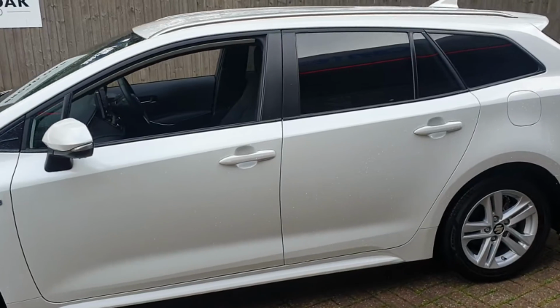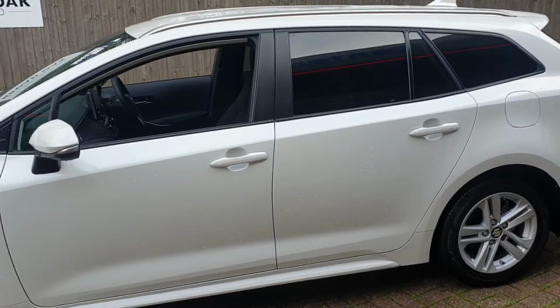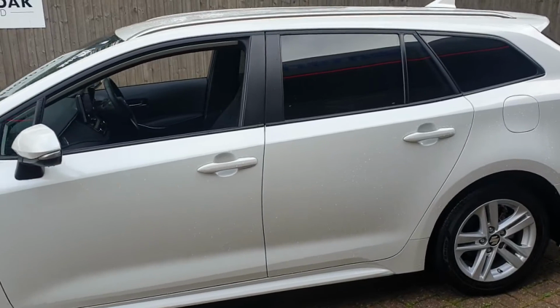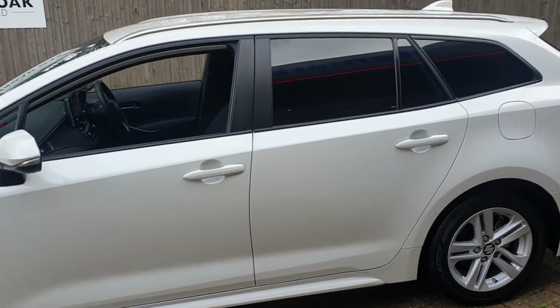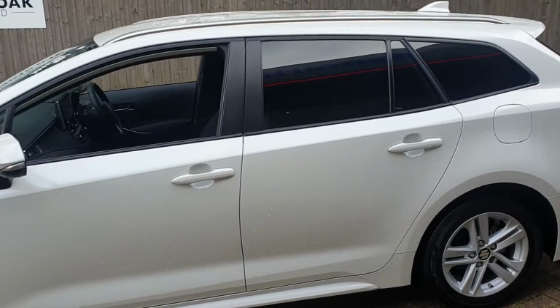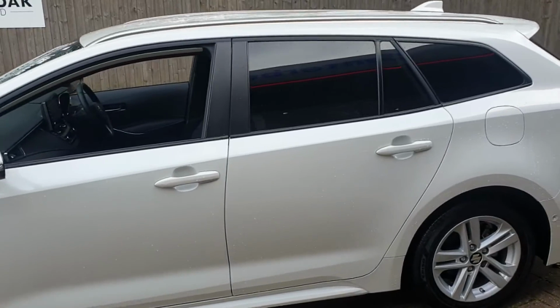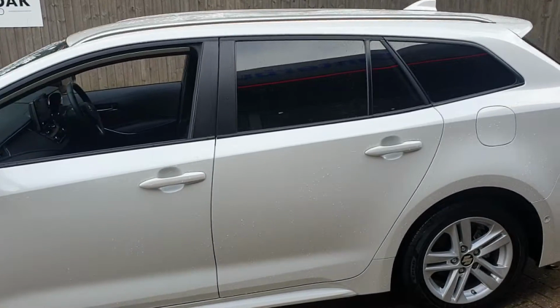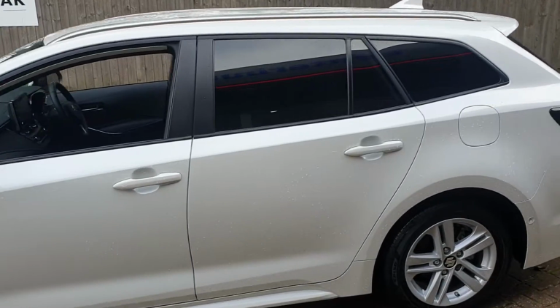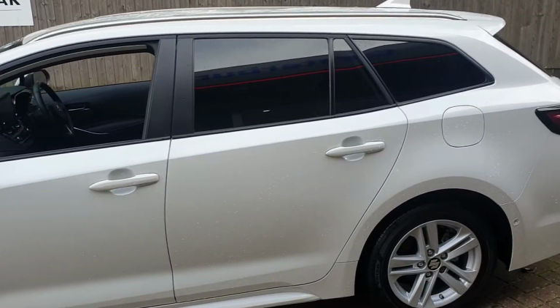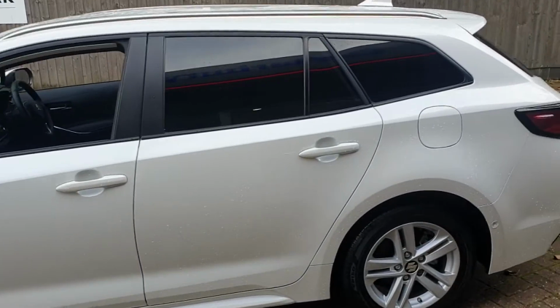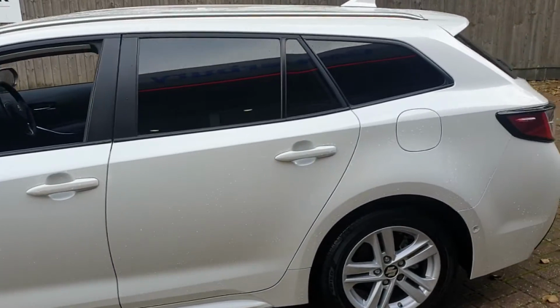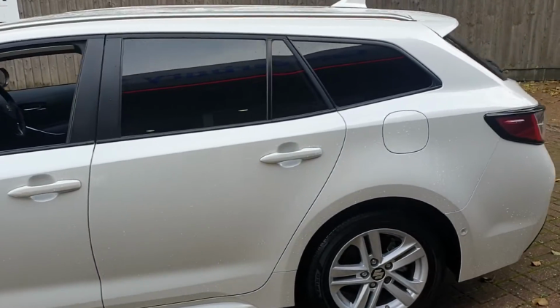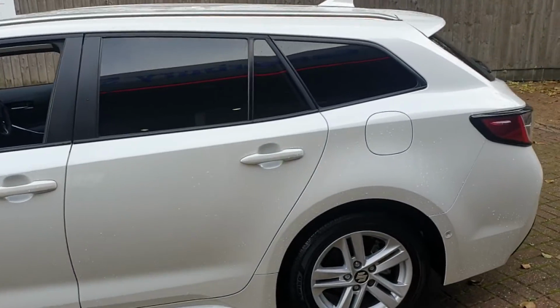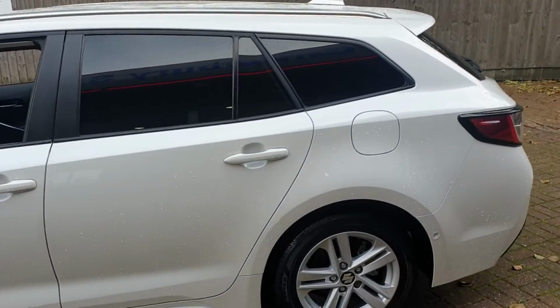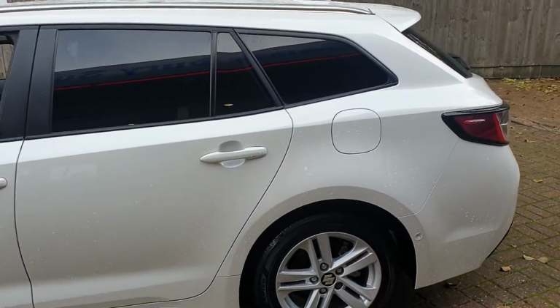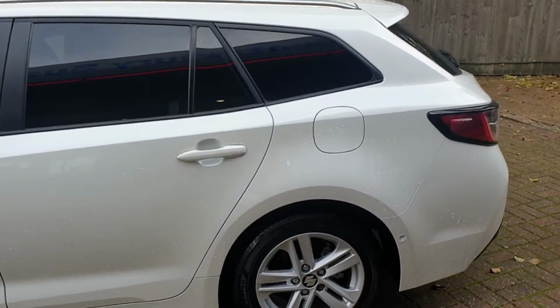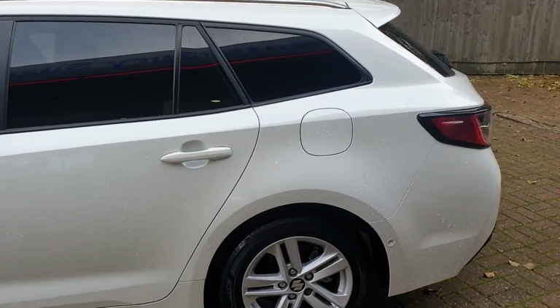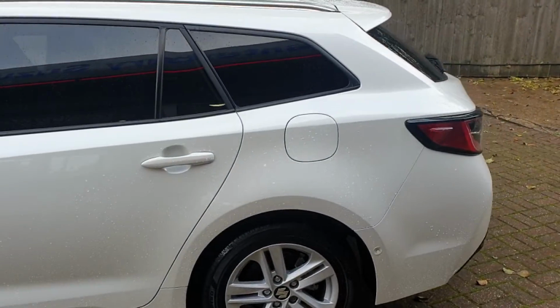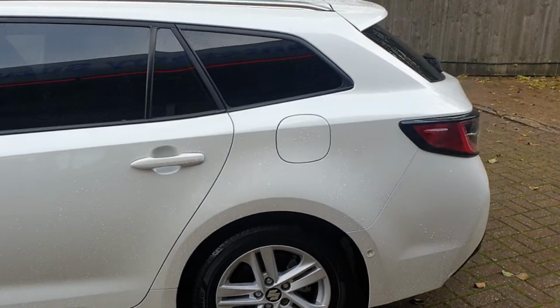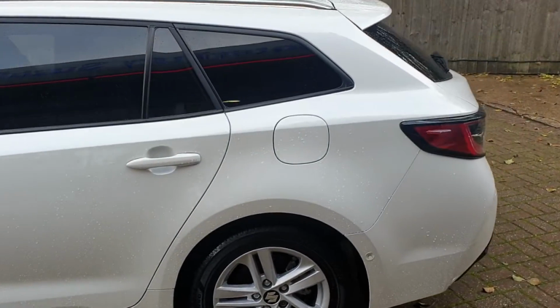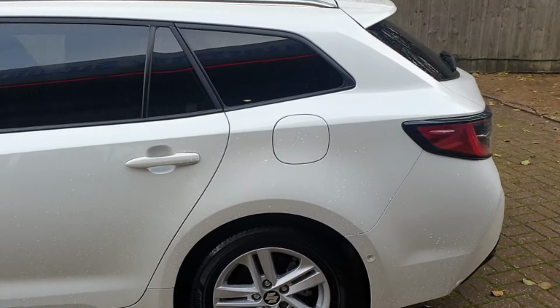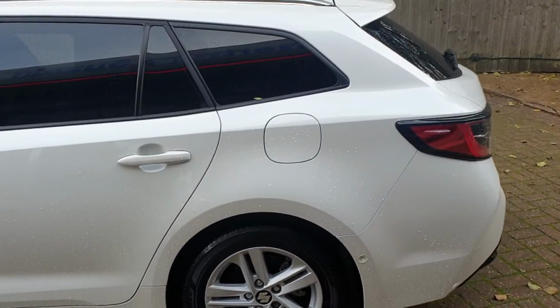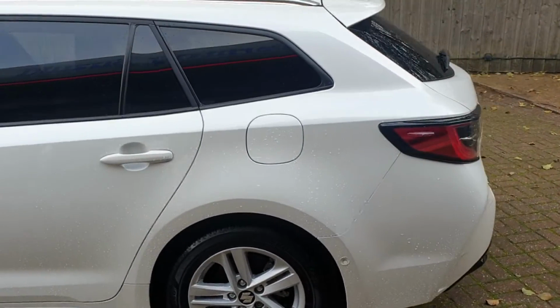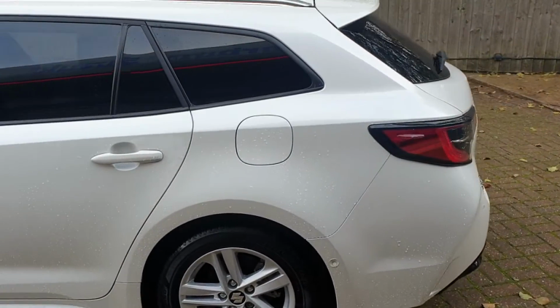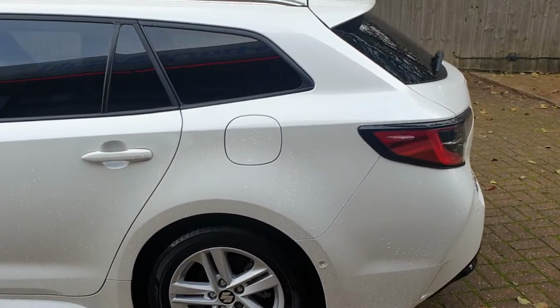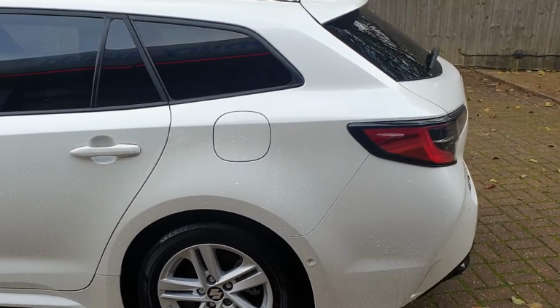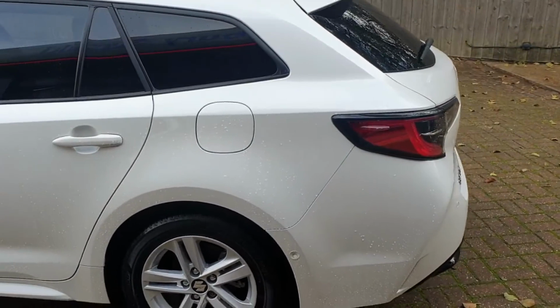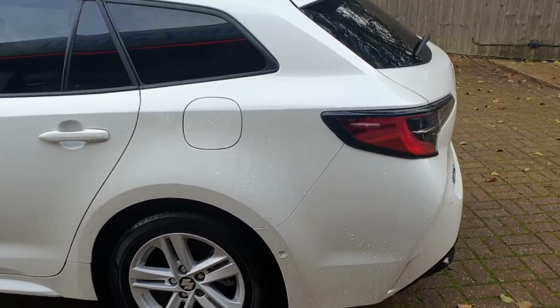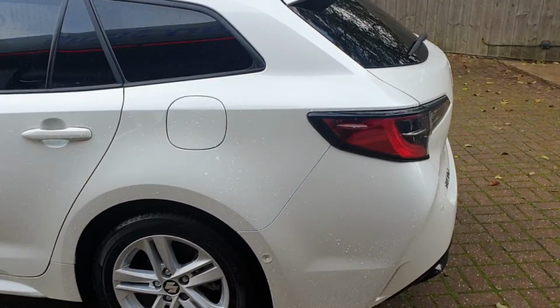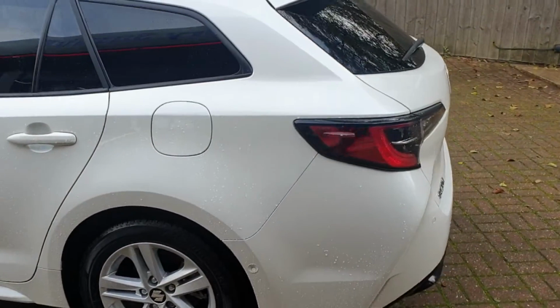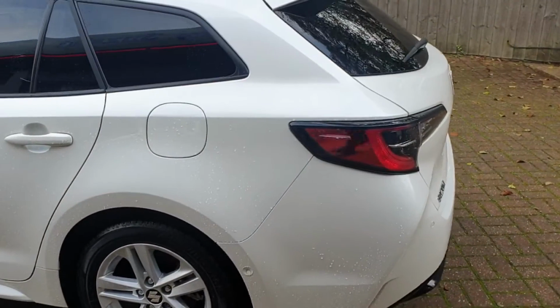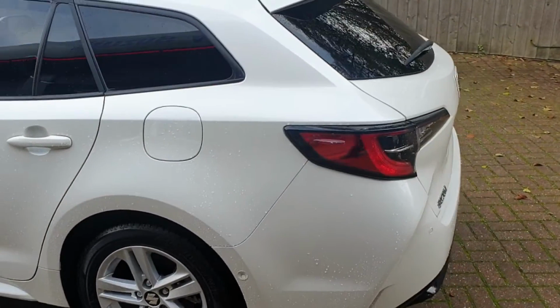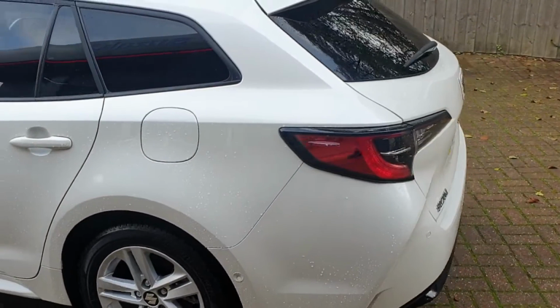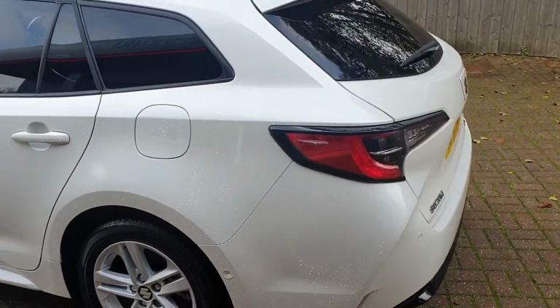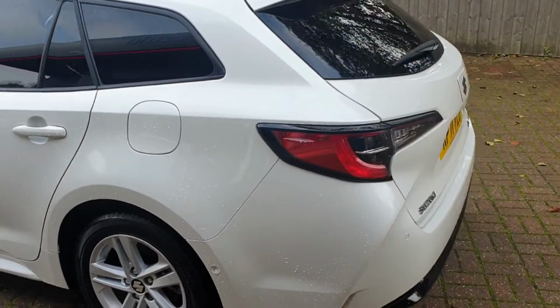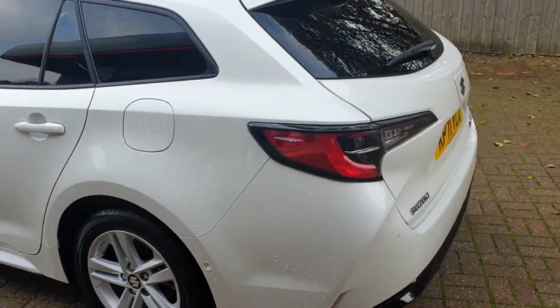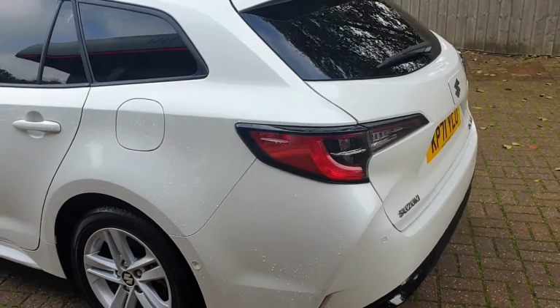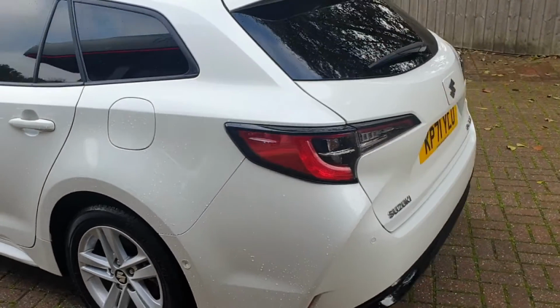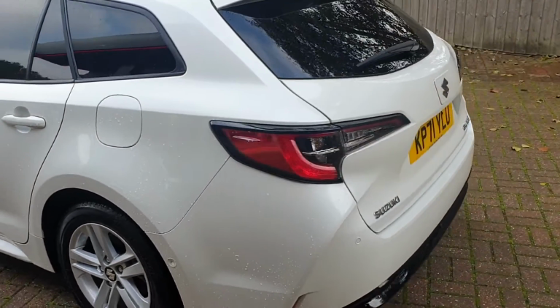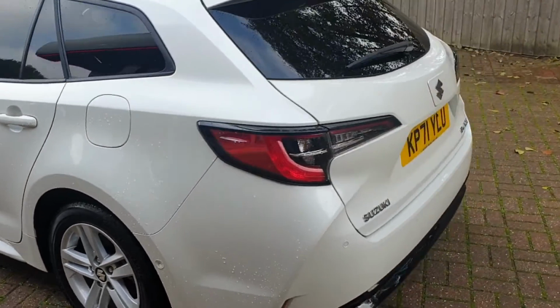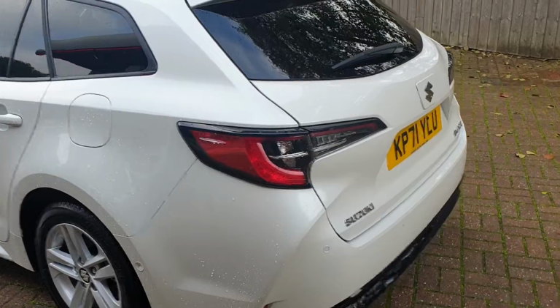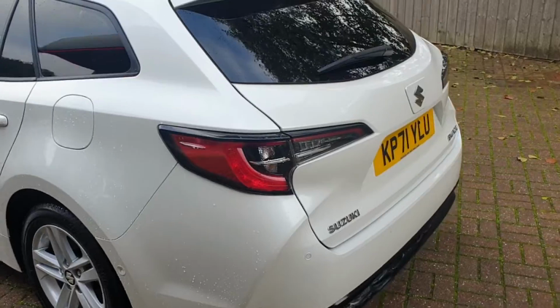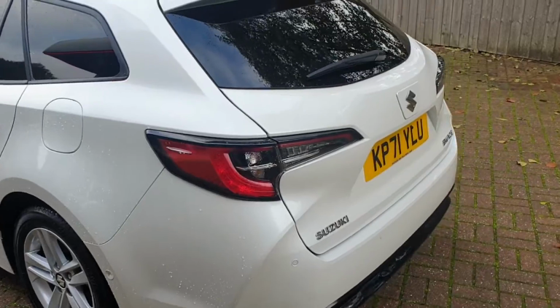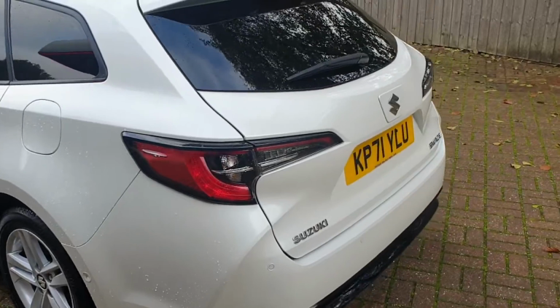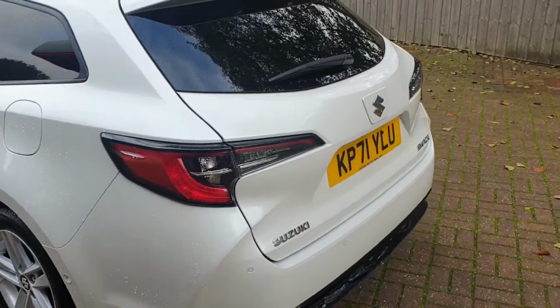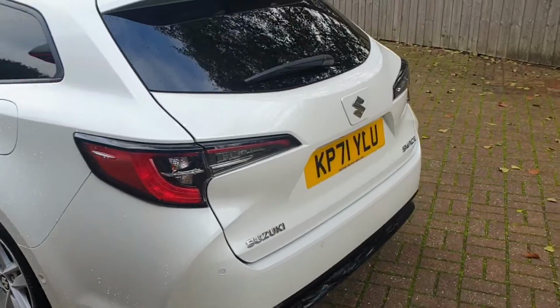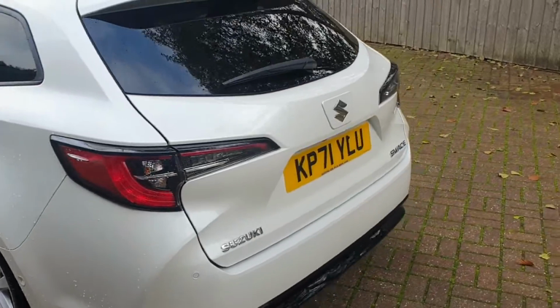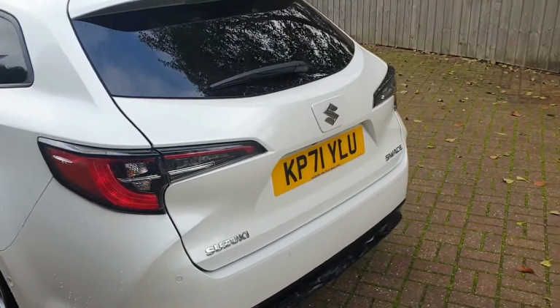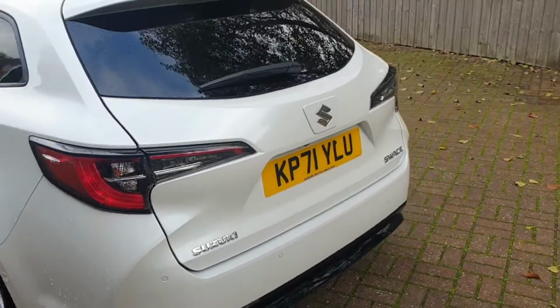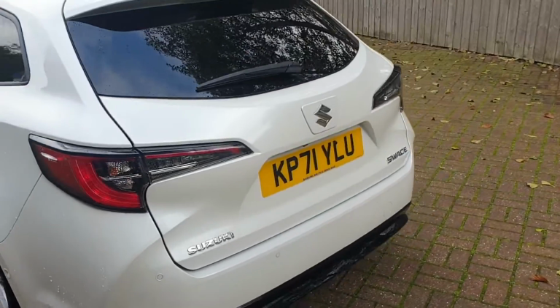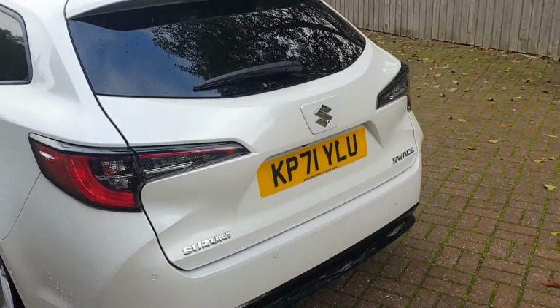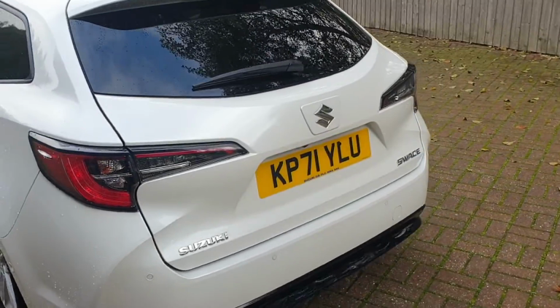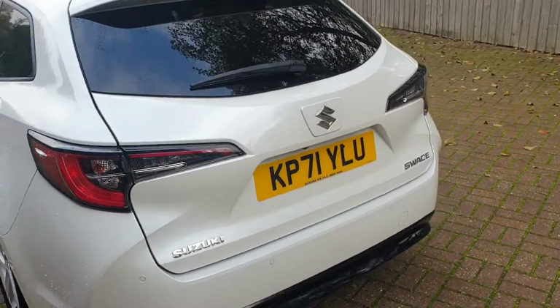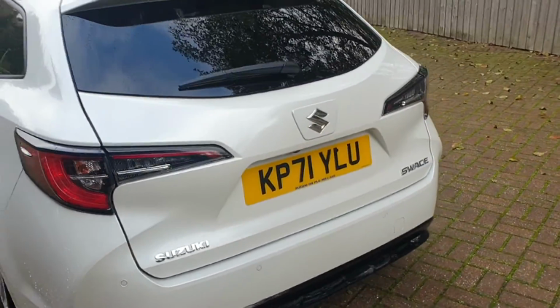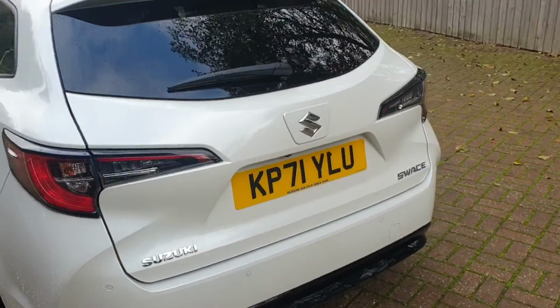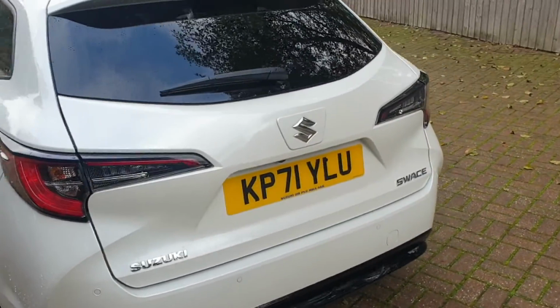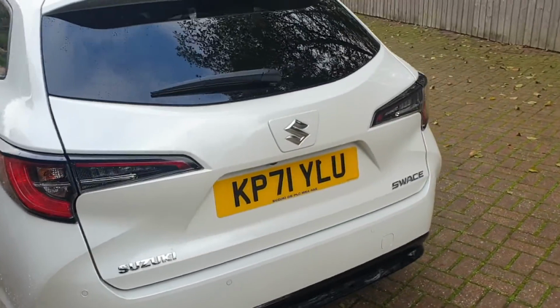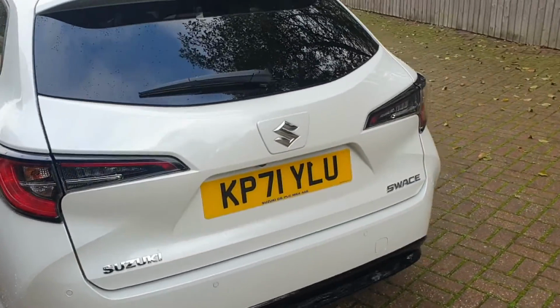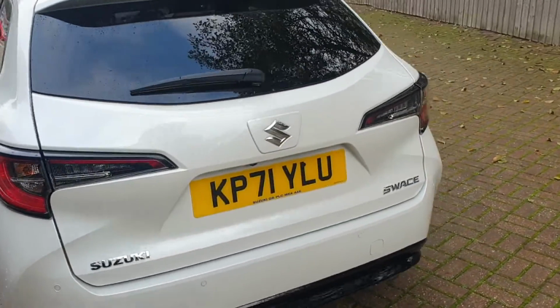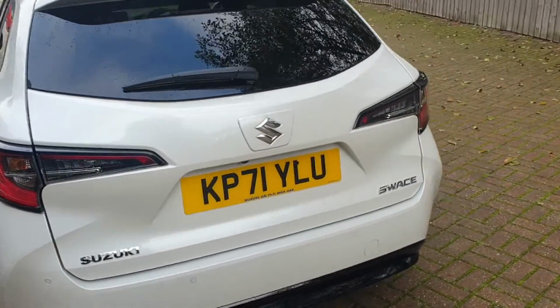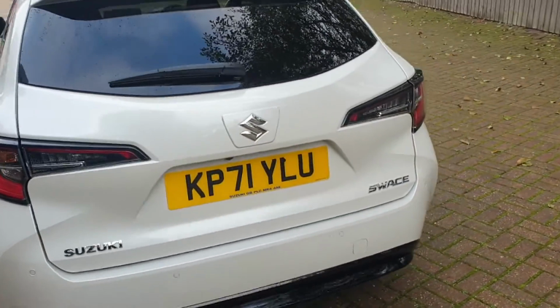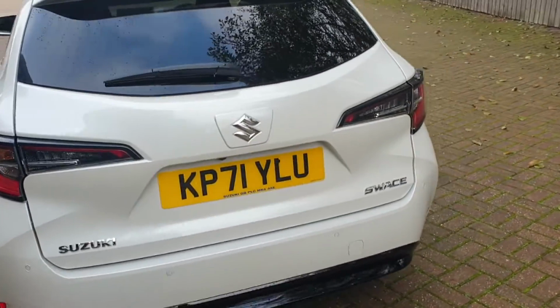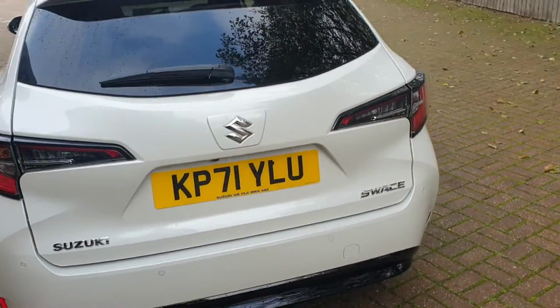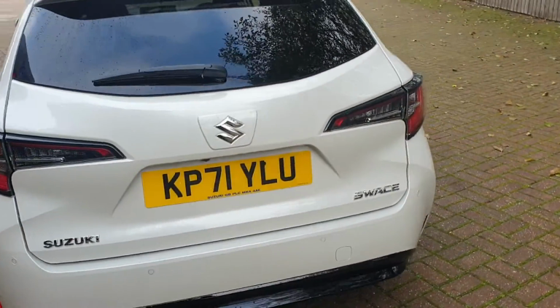It comes with front and rear parking sensors, and also has a rear parking camera. It has a good size boot.